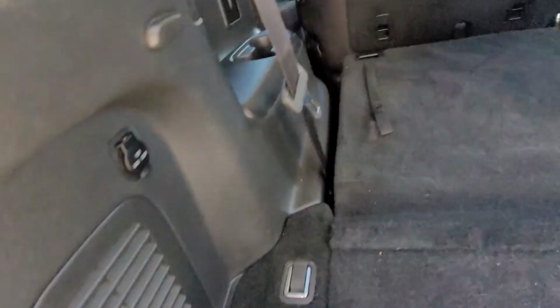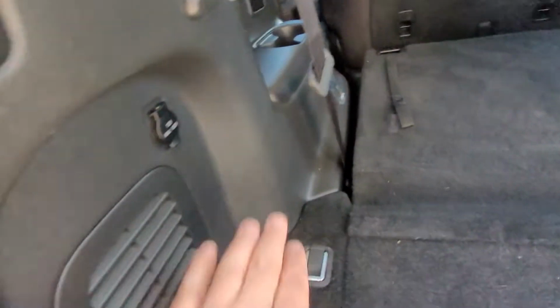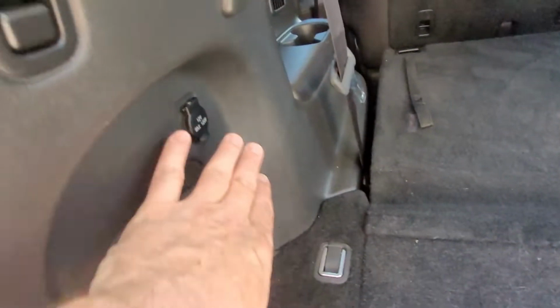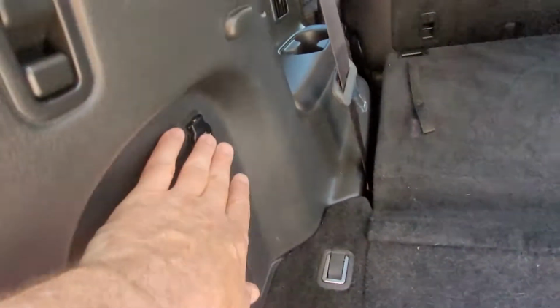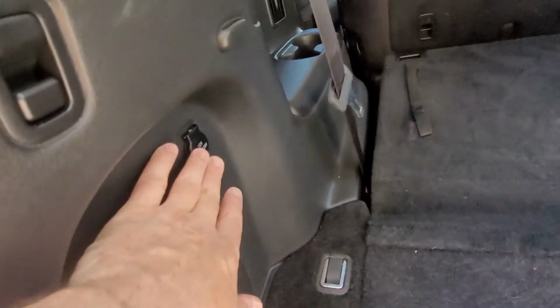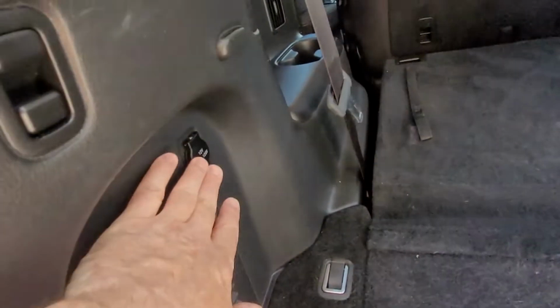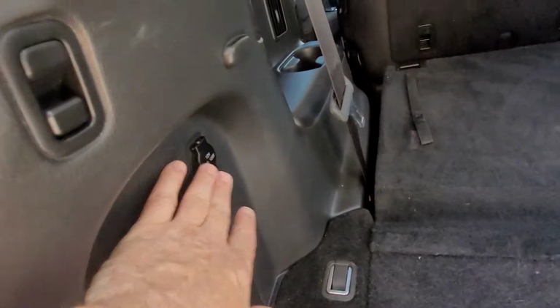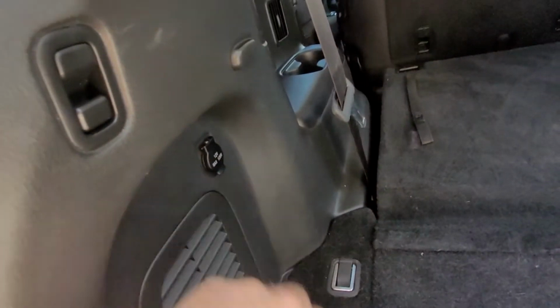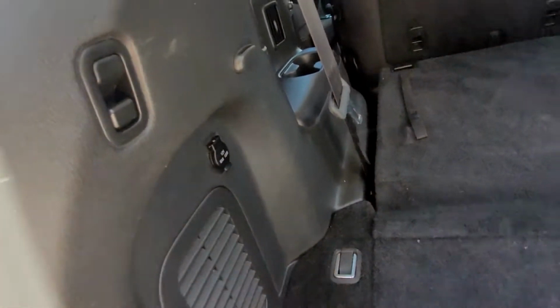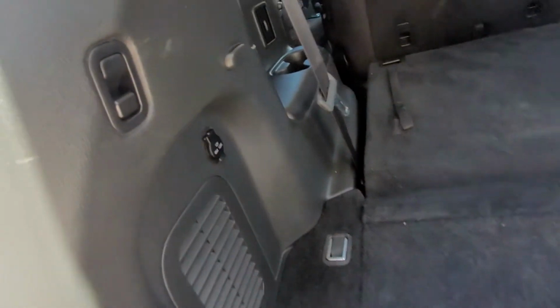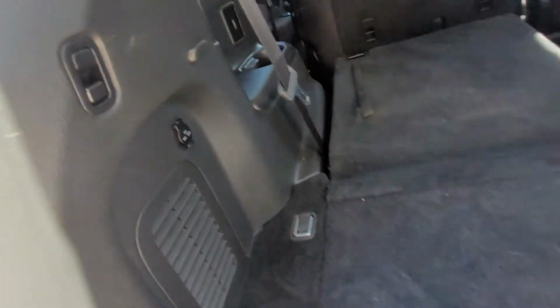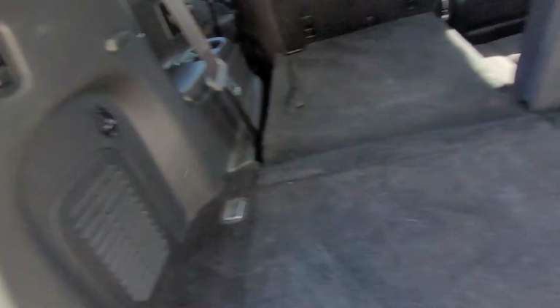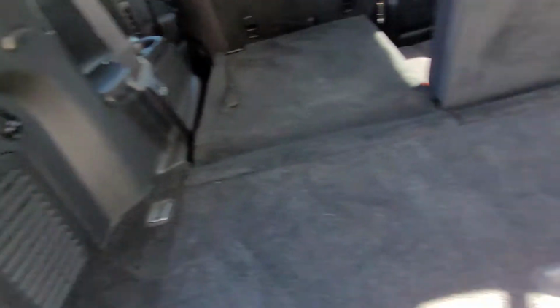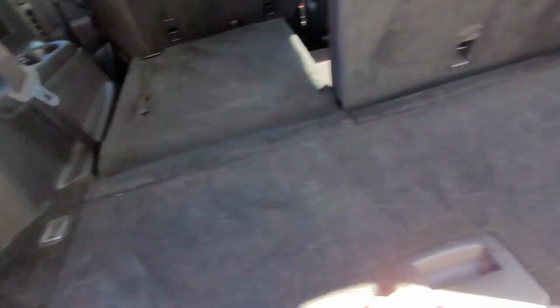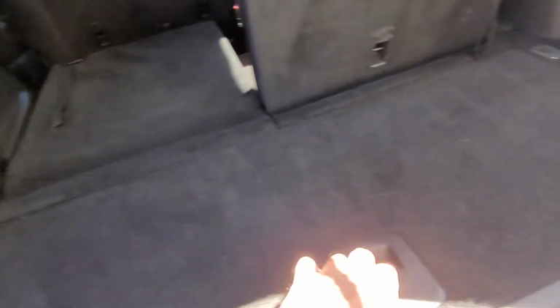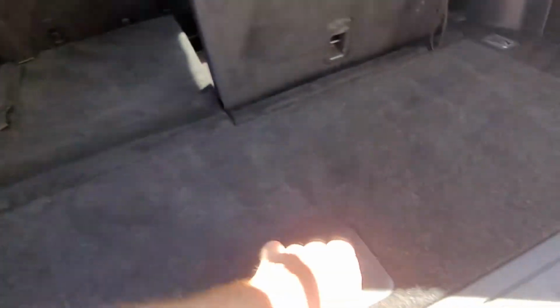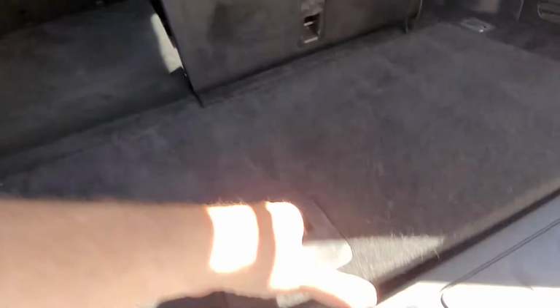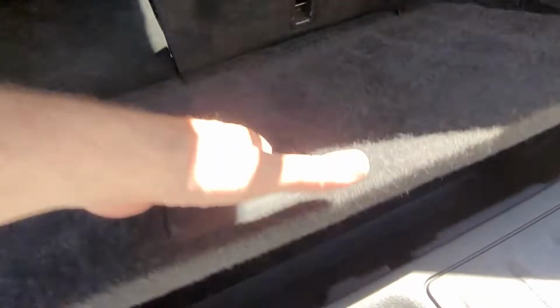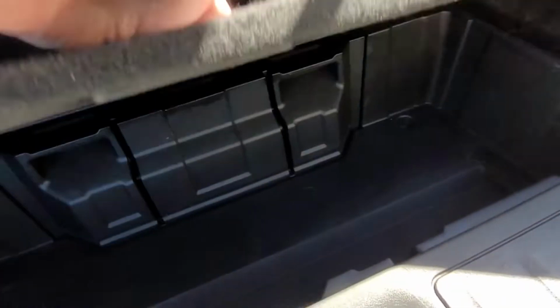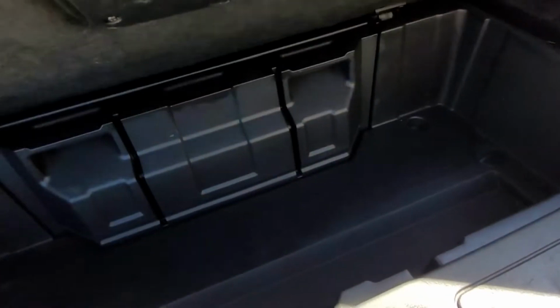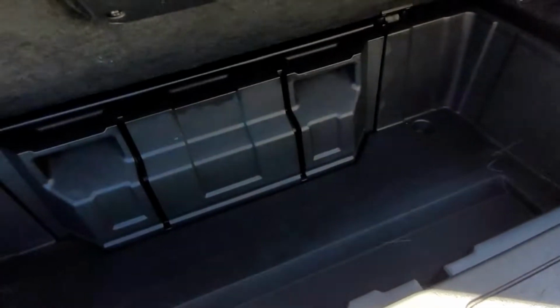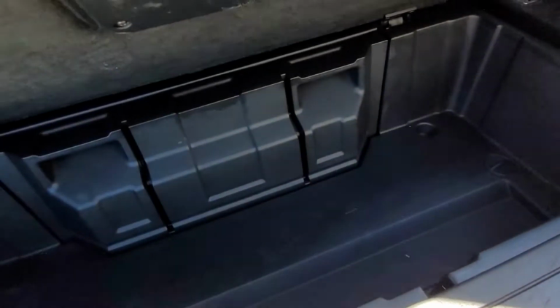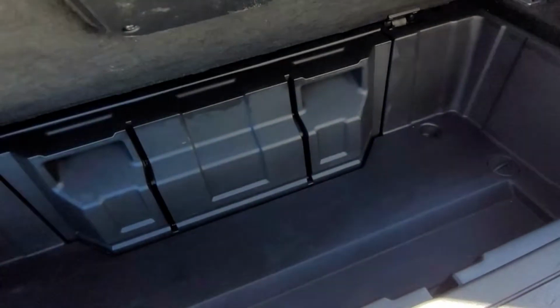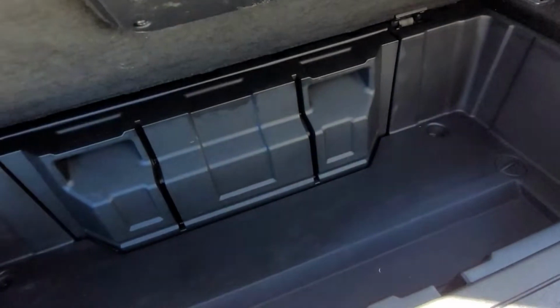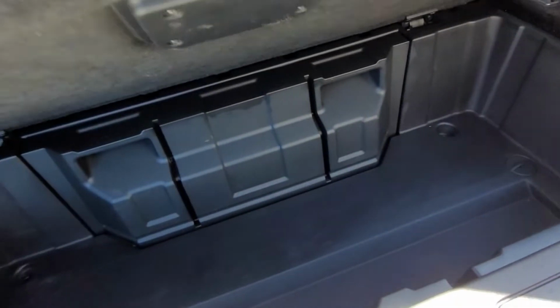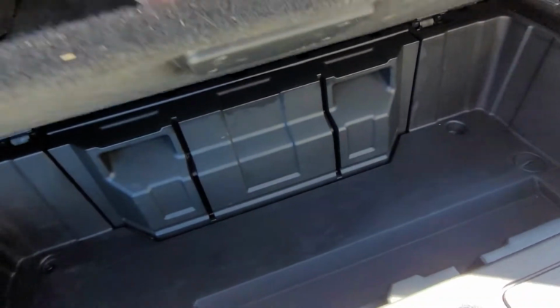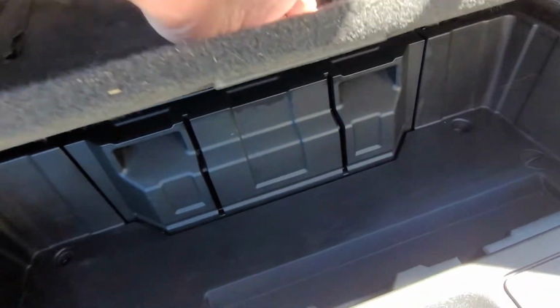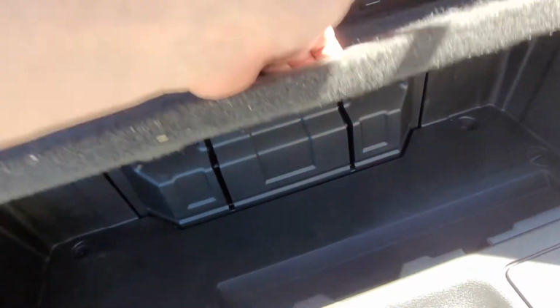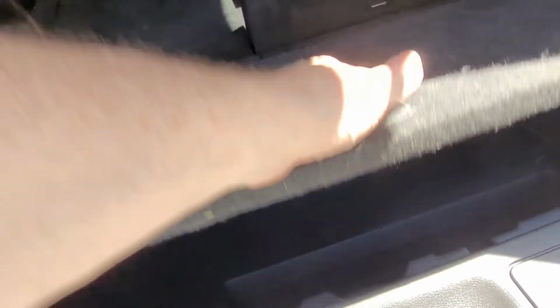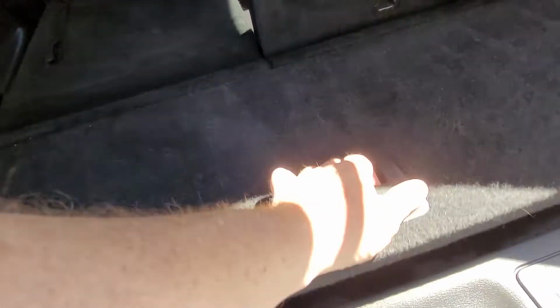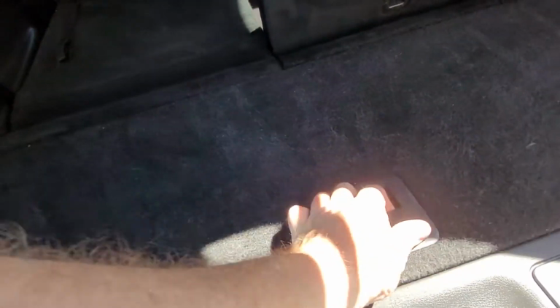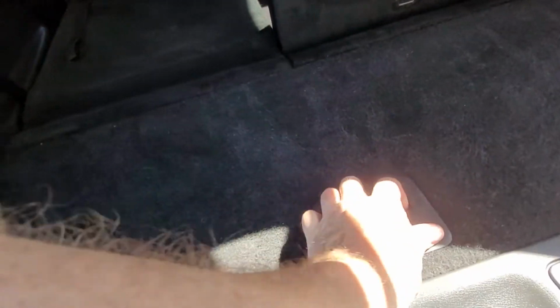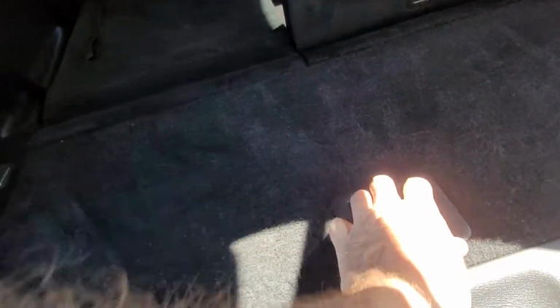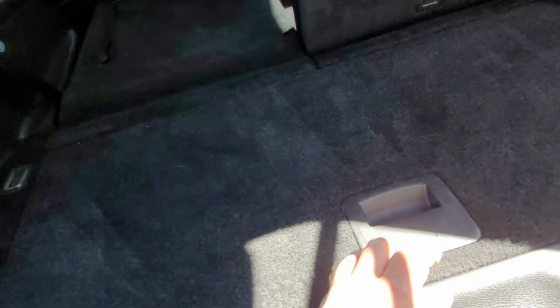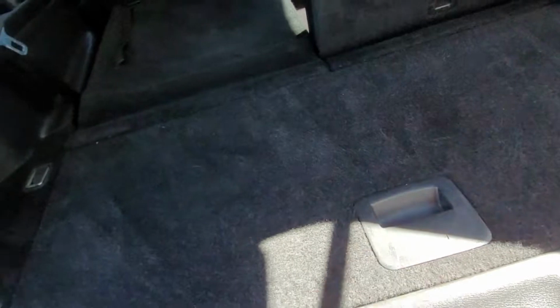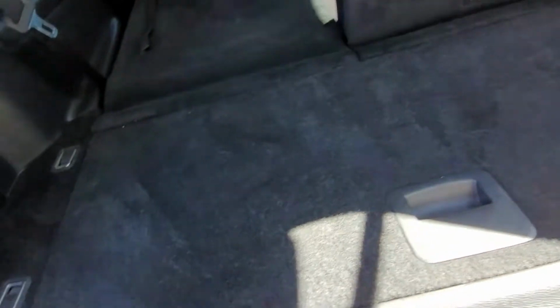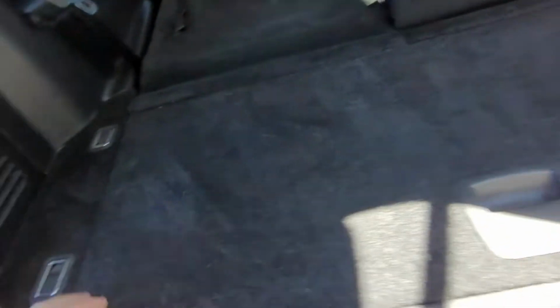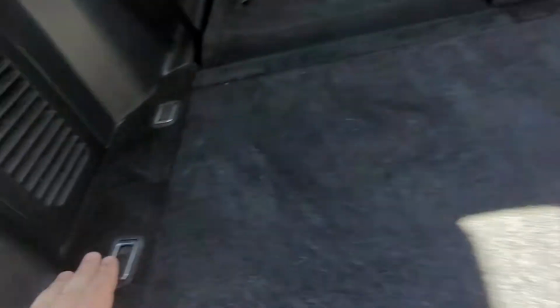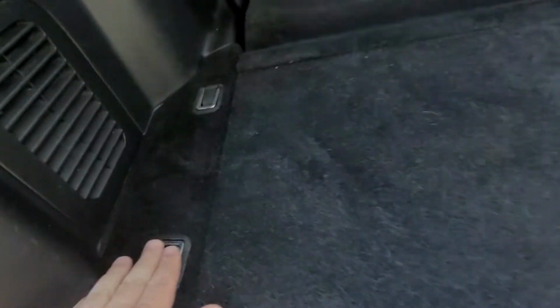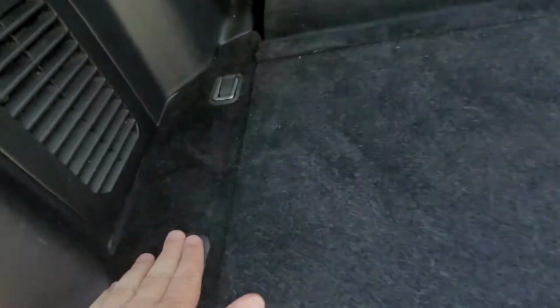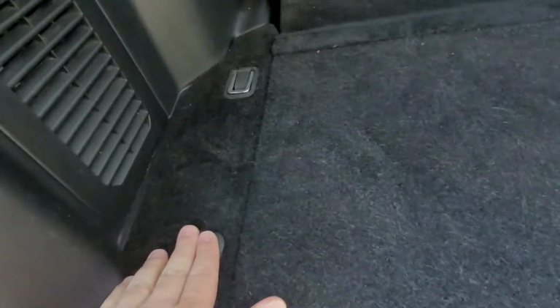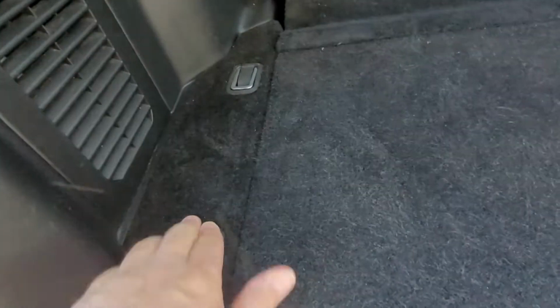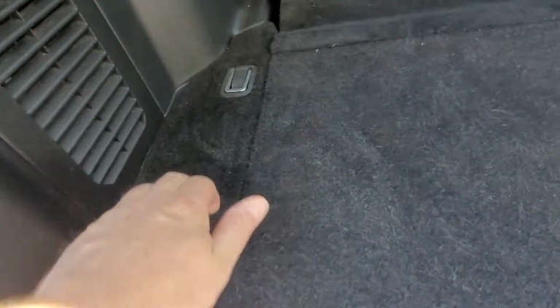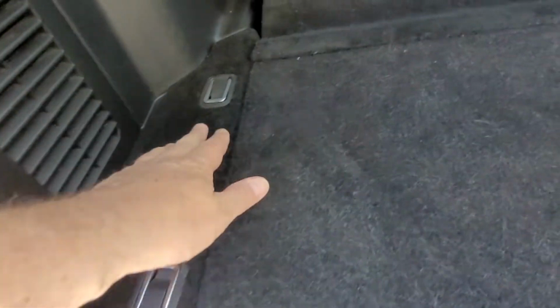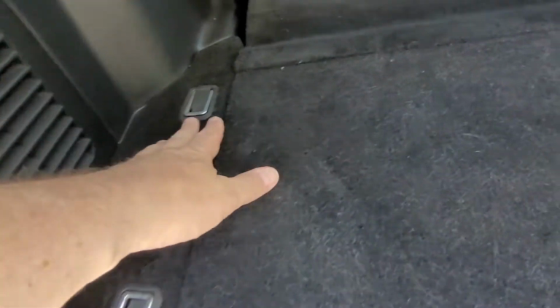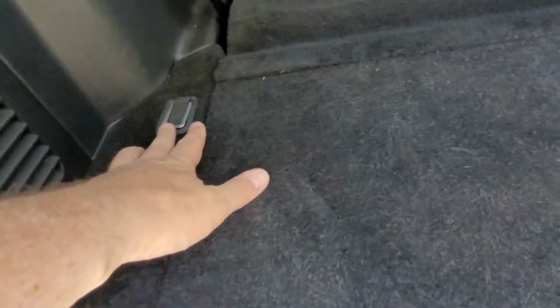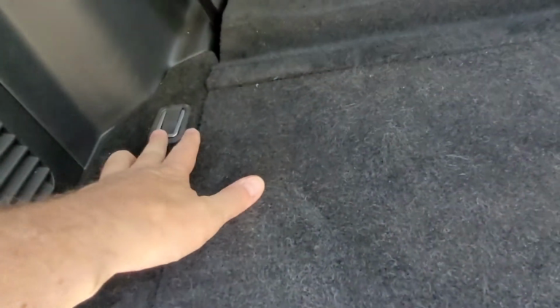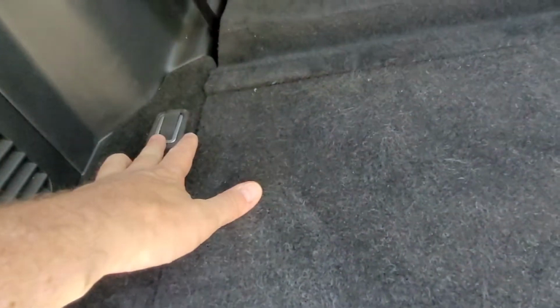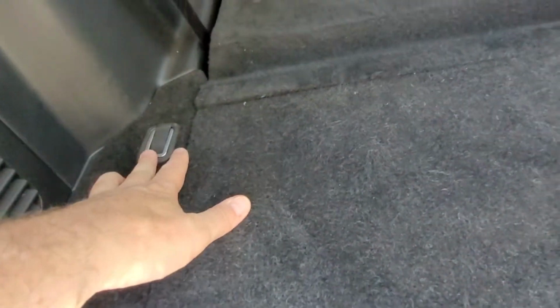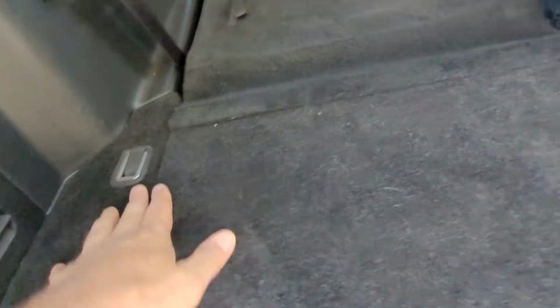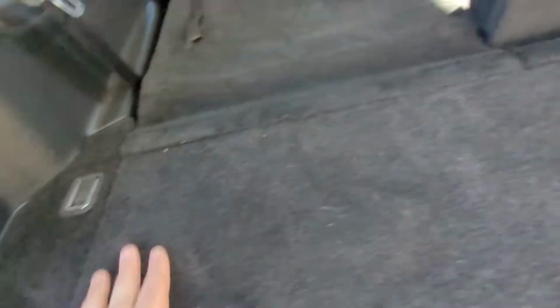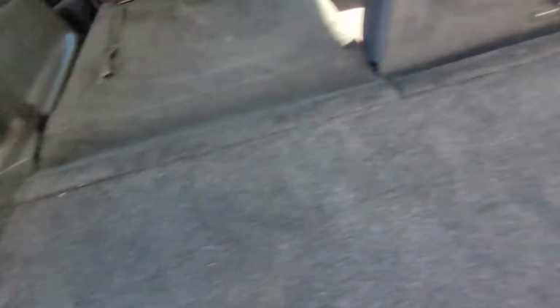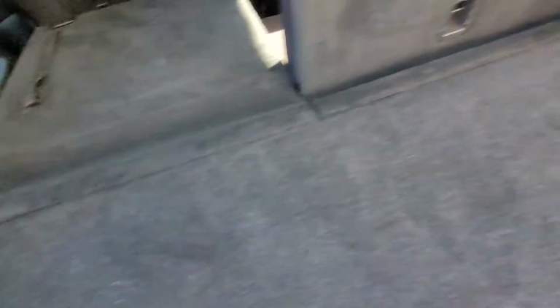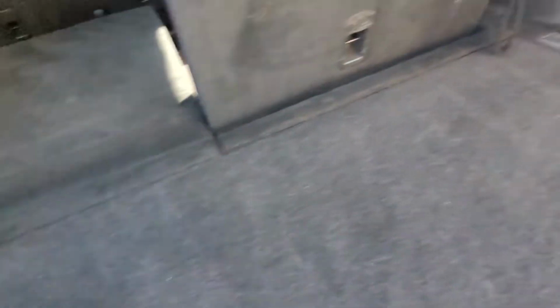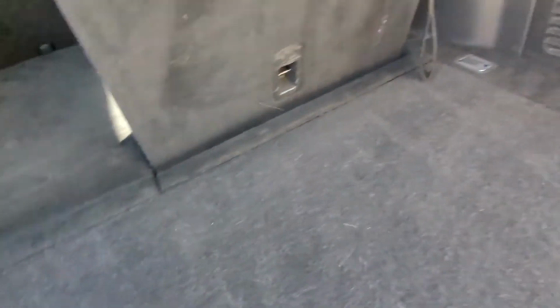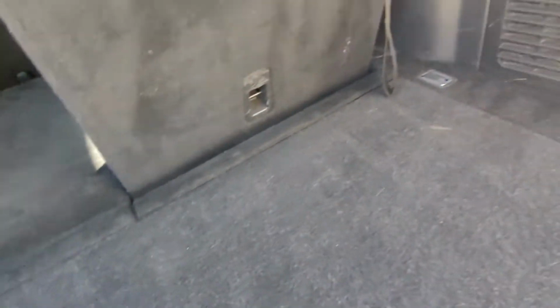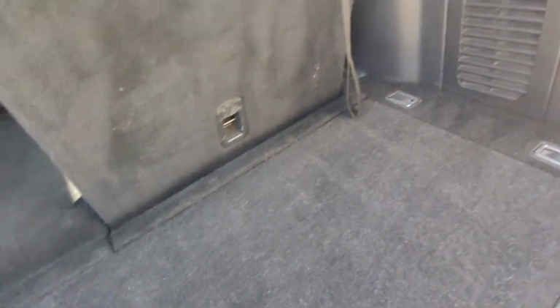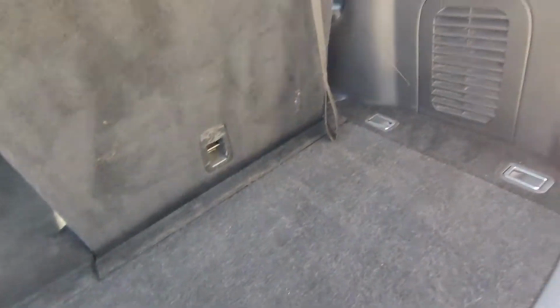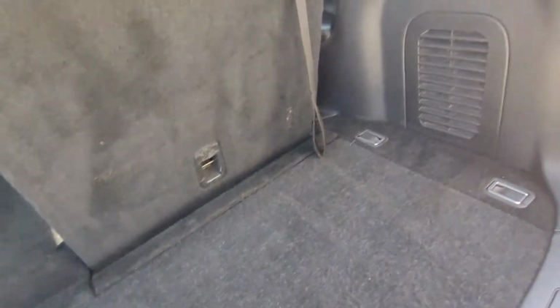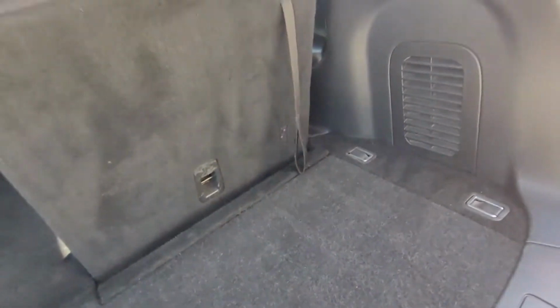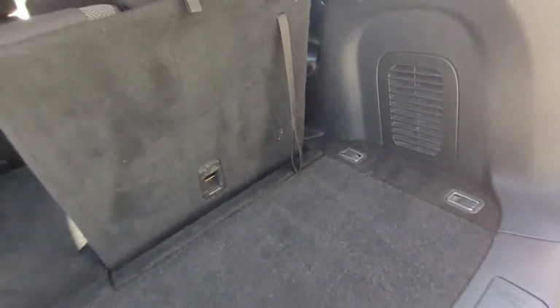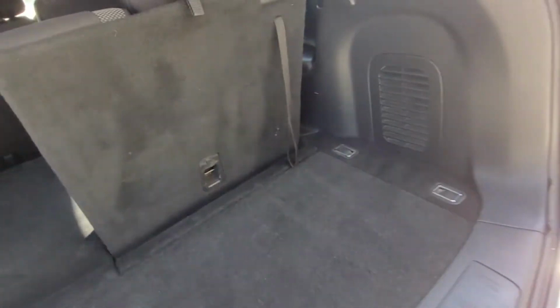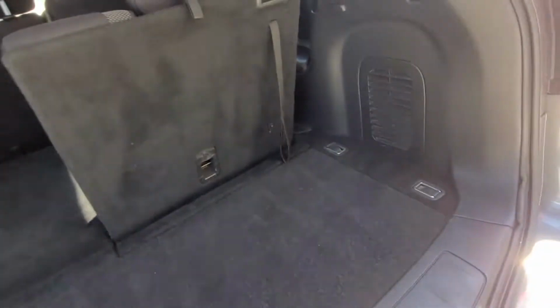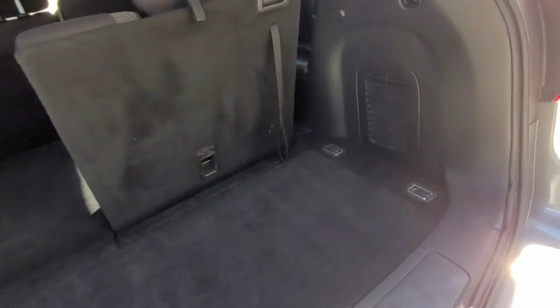You've got a power outlet here, a little compartment down here for storage, and of course hooks here if you want to tie down your cargo.